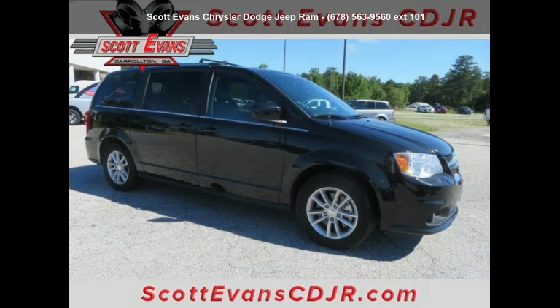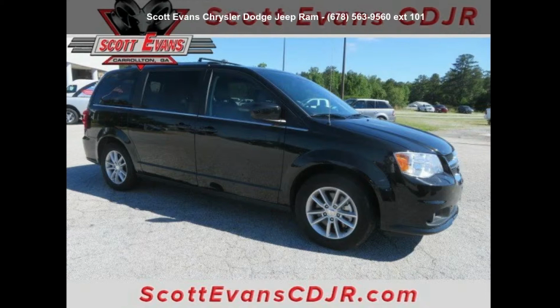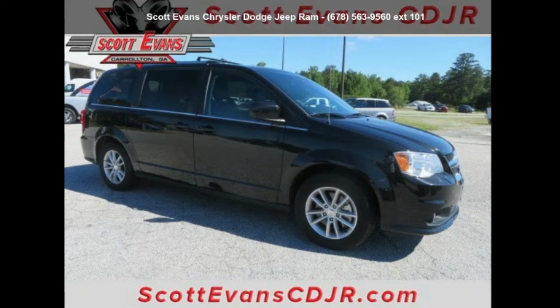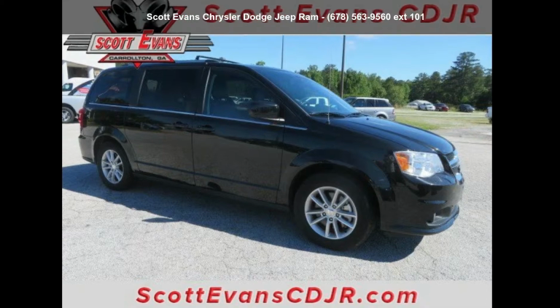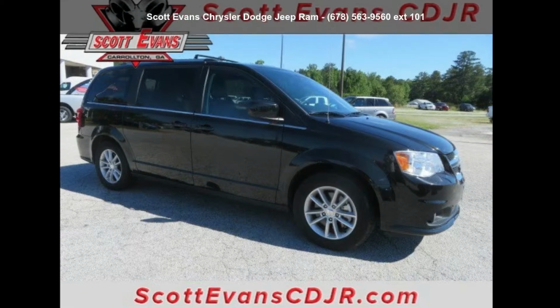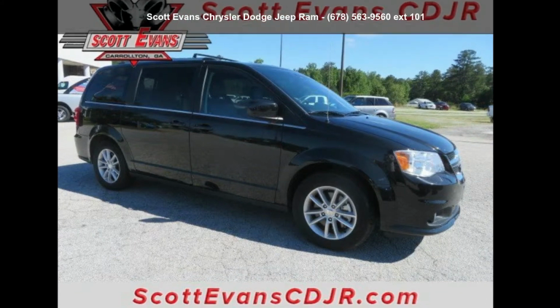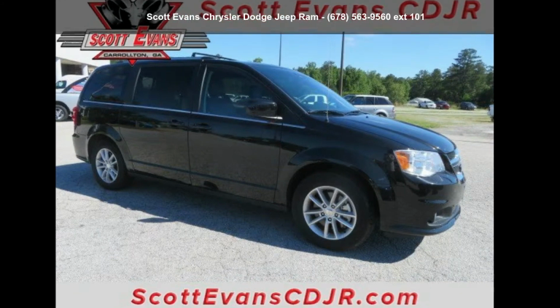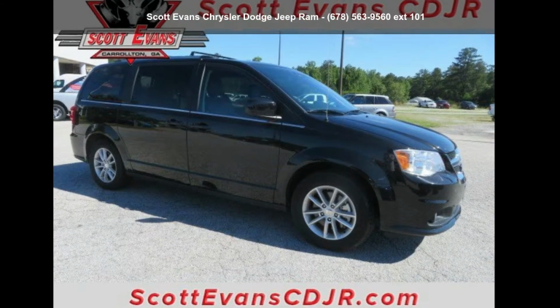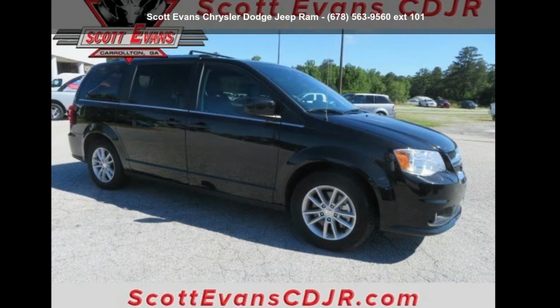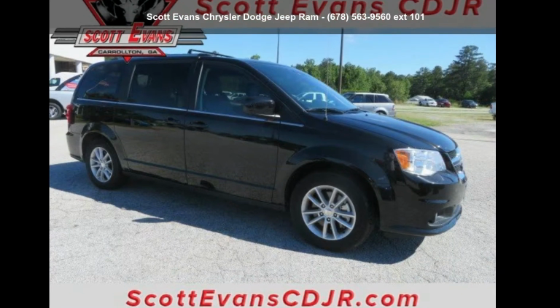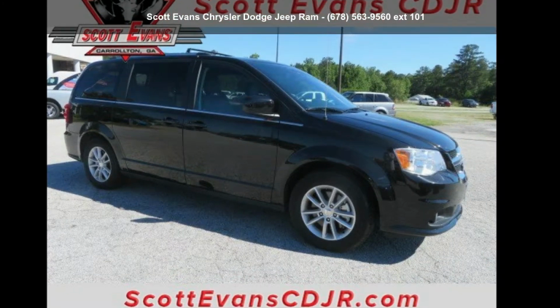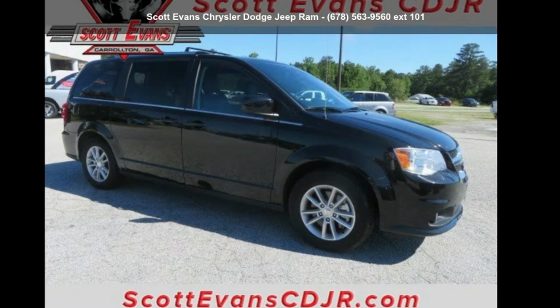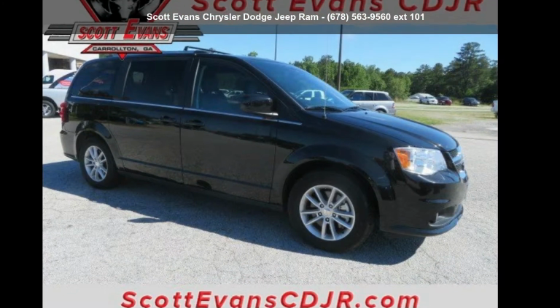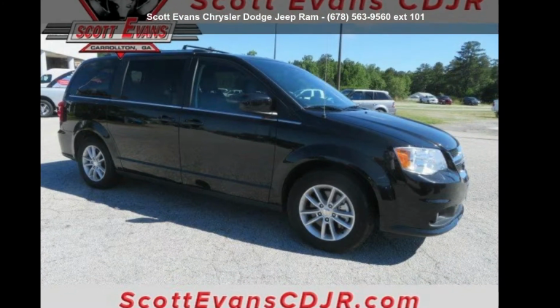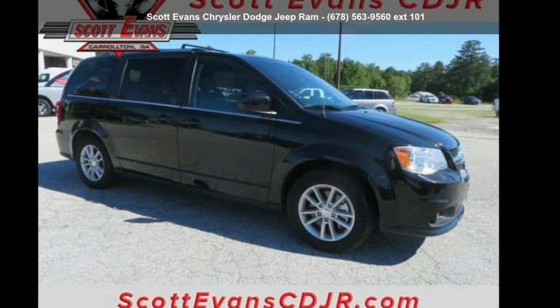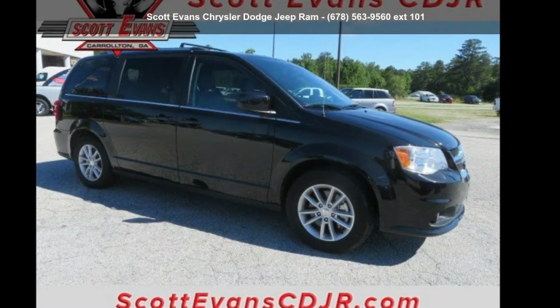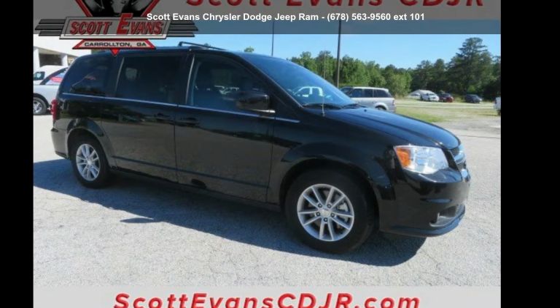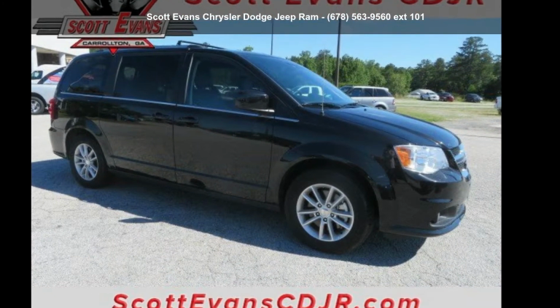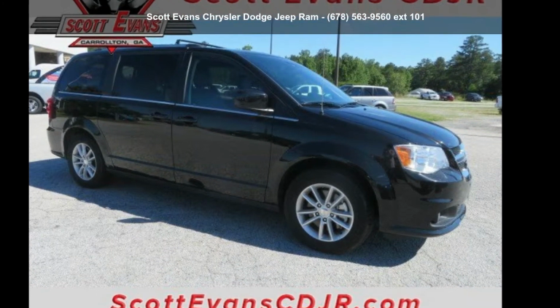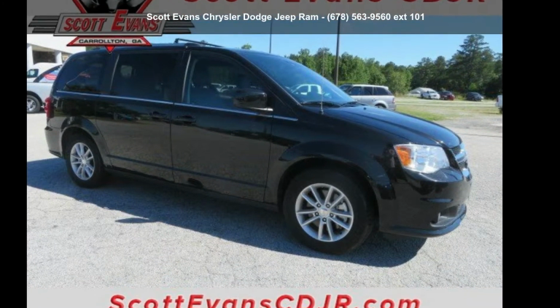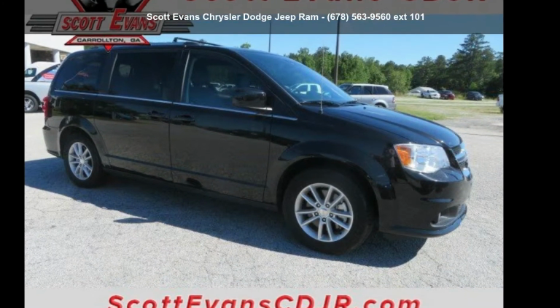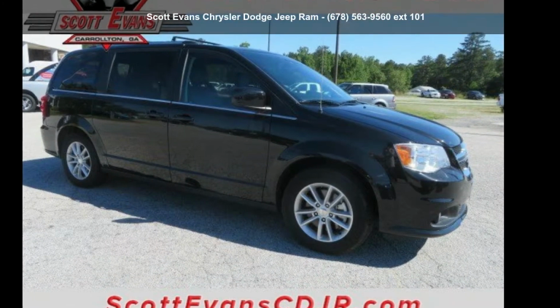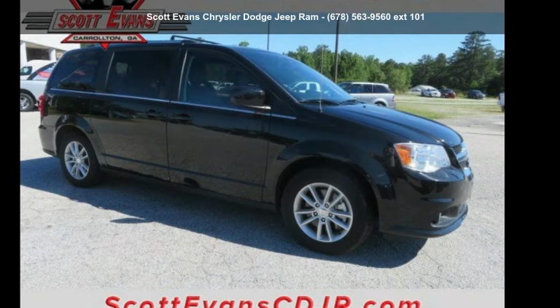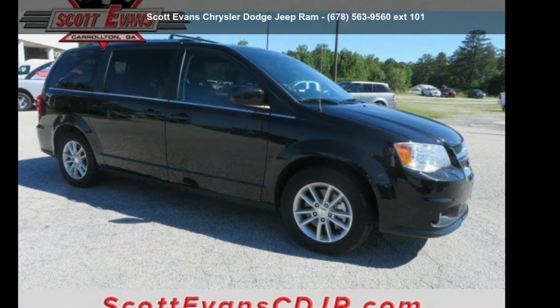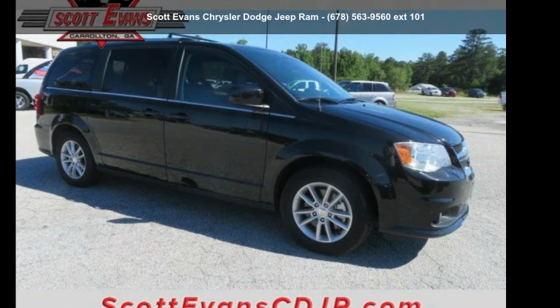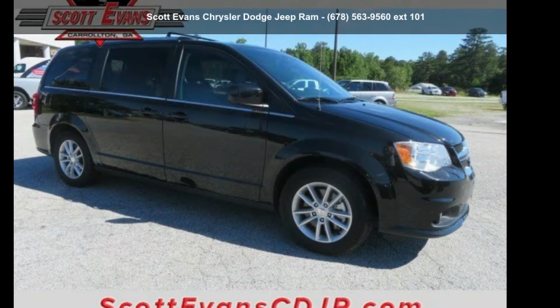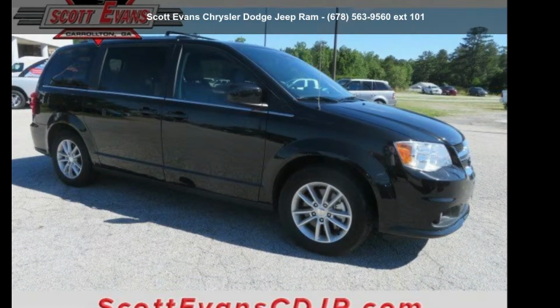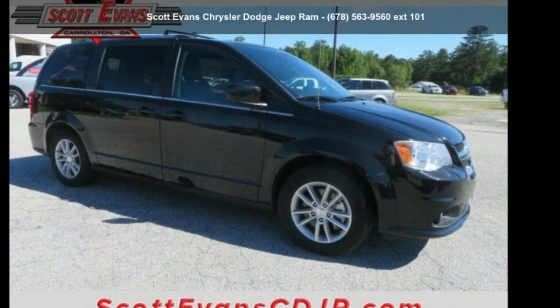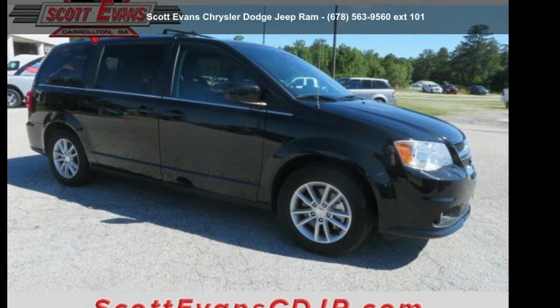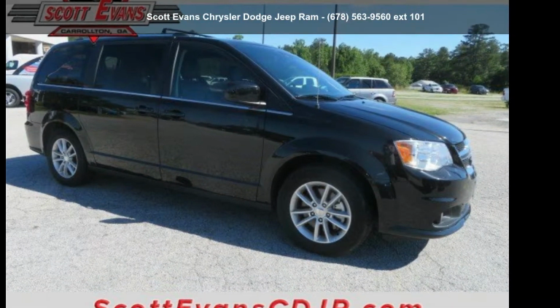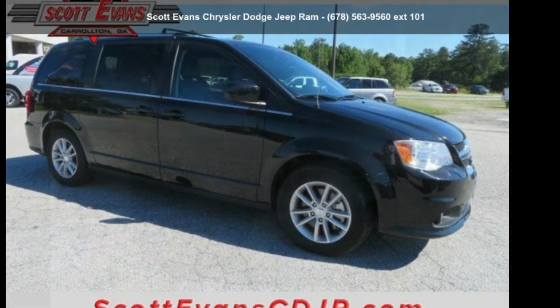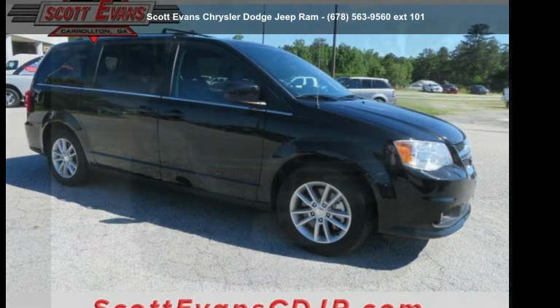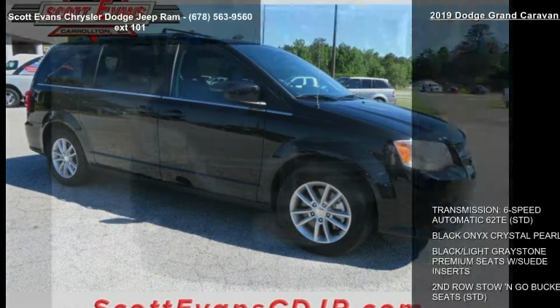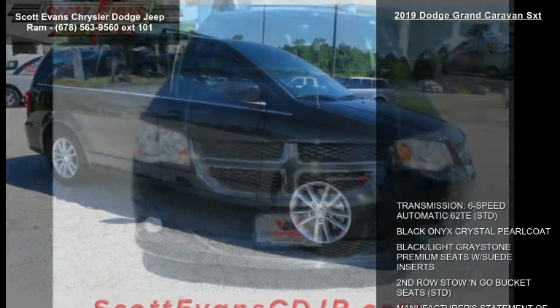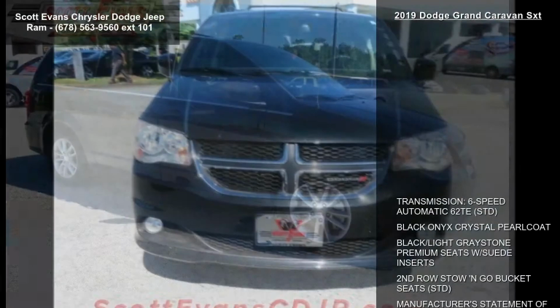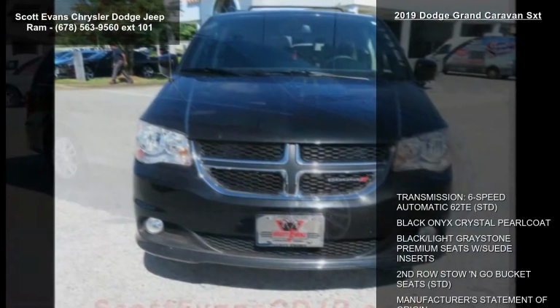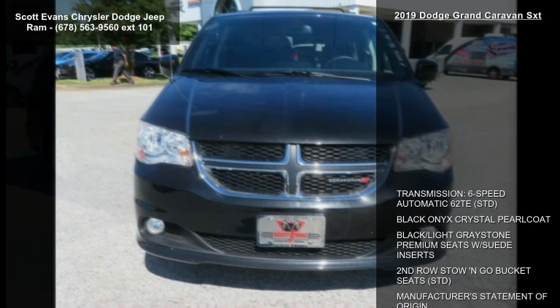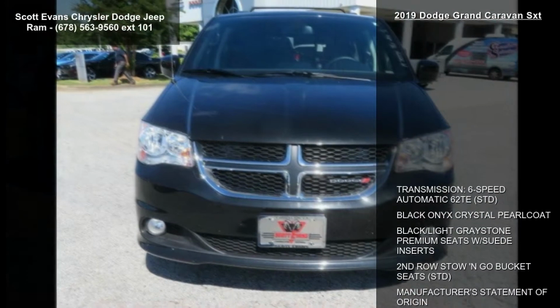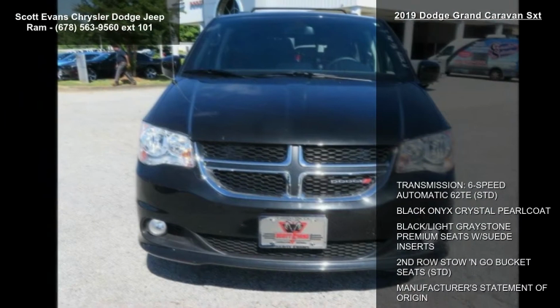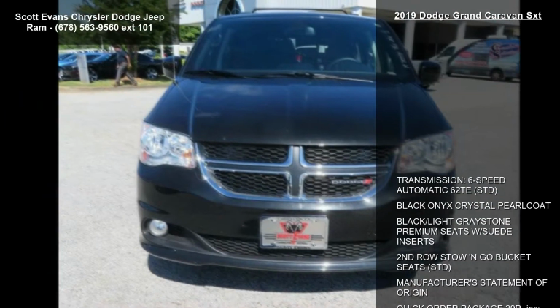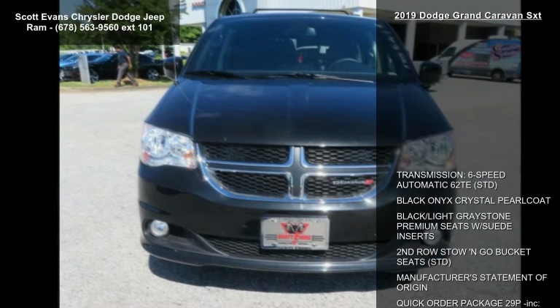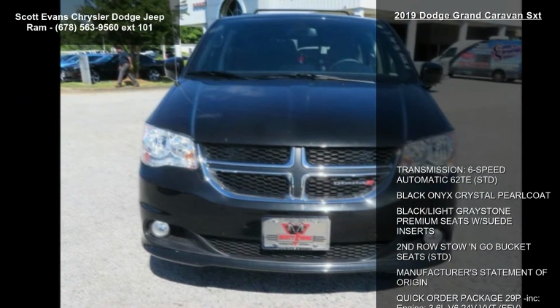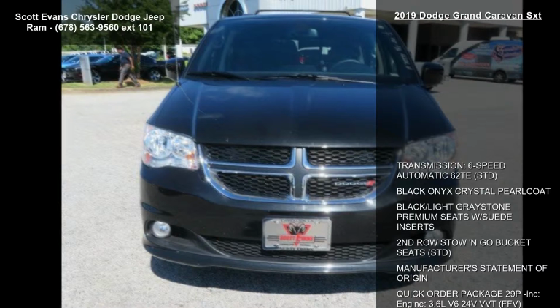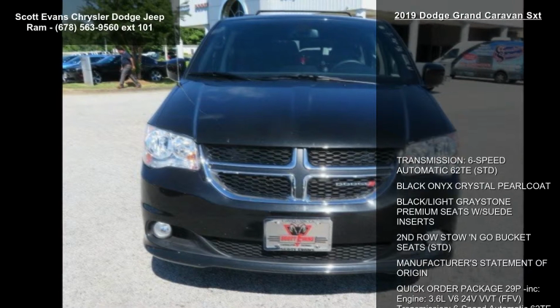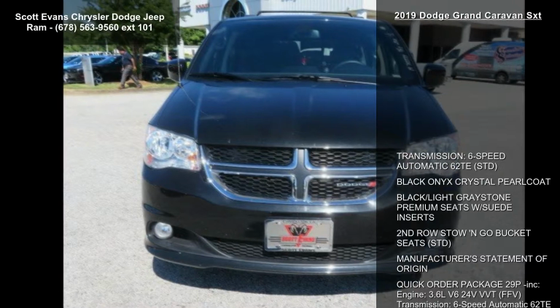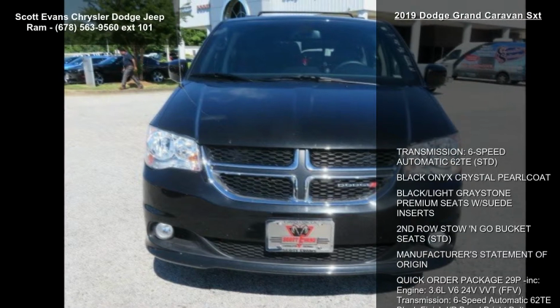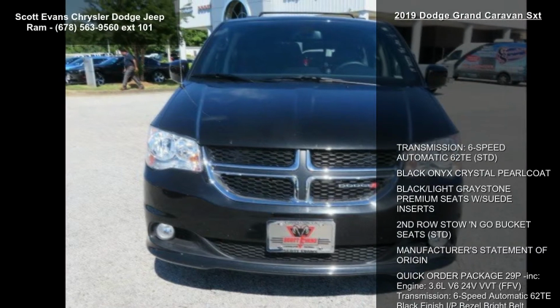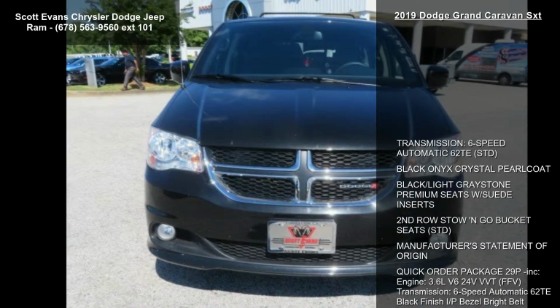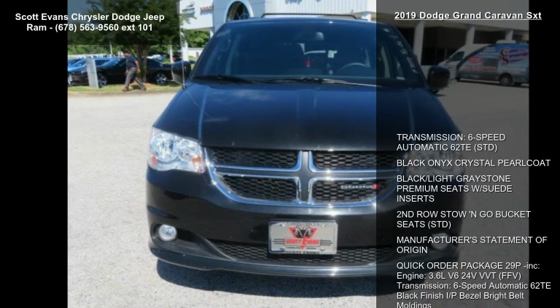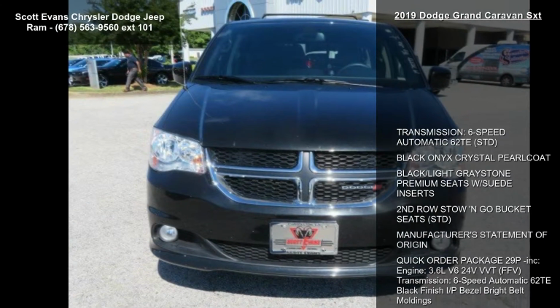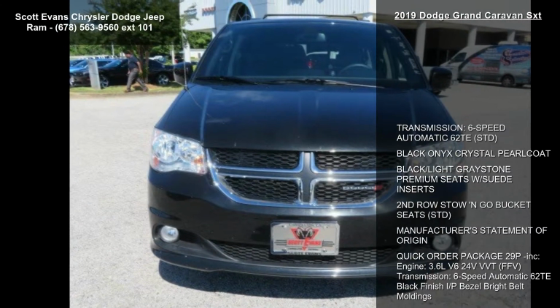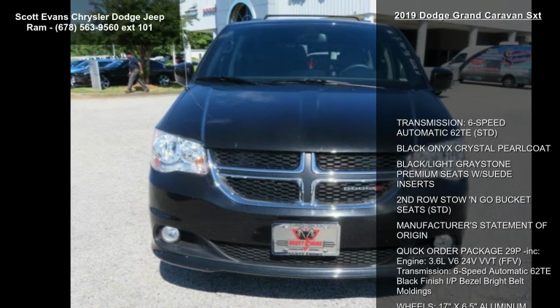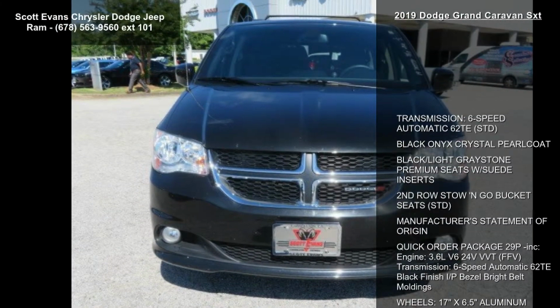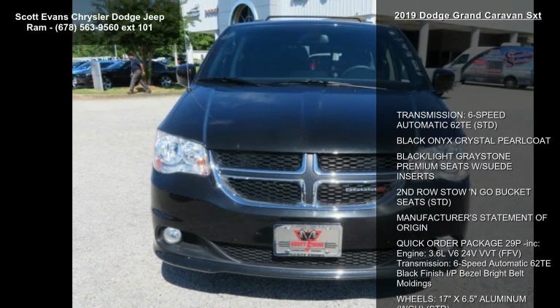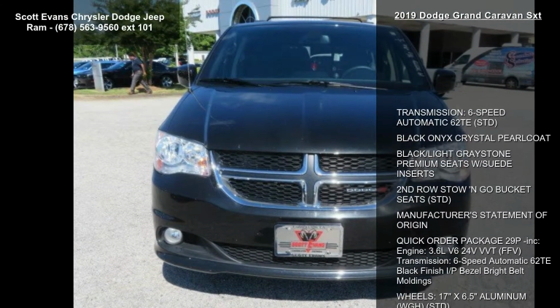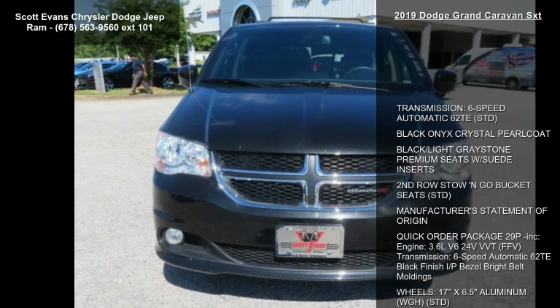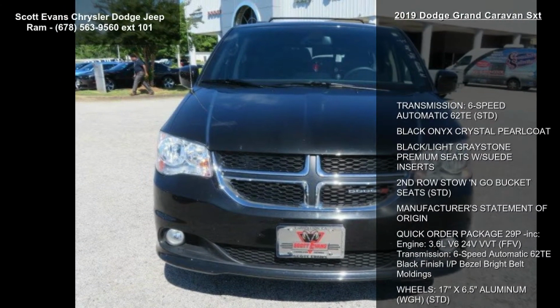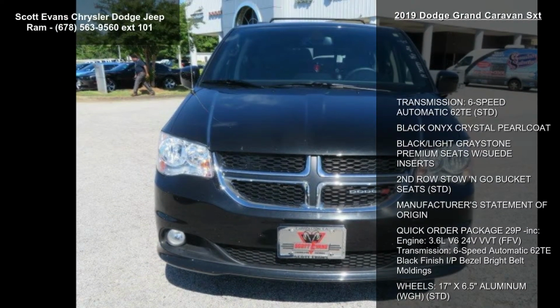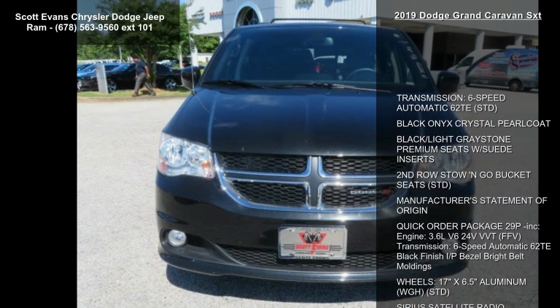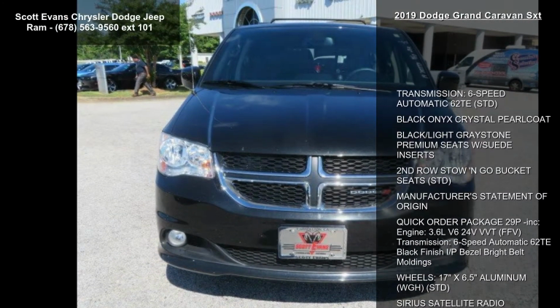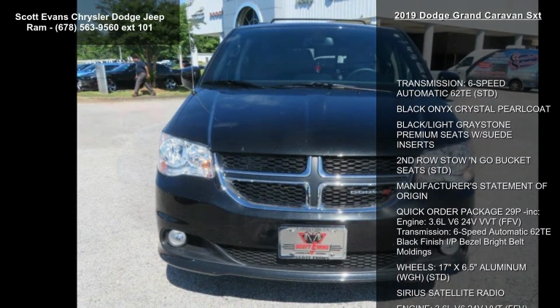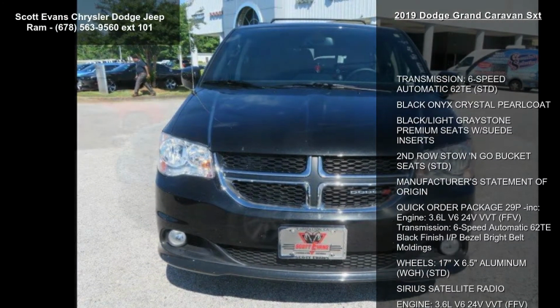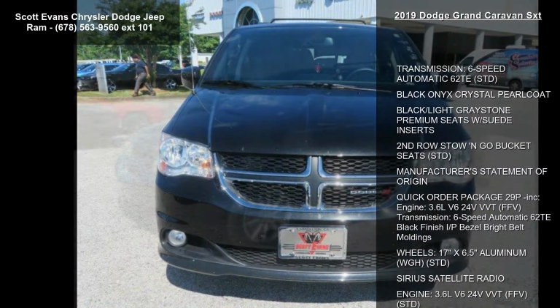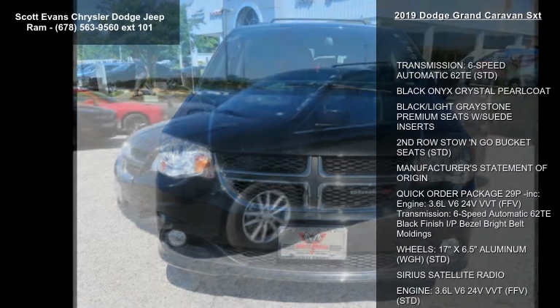Check out this Dodge 2019 Grand Caravan SXT. If you are looking for a first-rate auto, this one could be yours today.